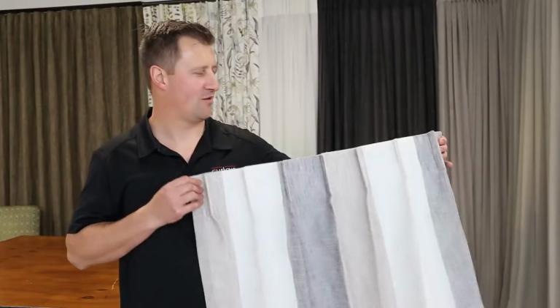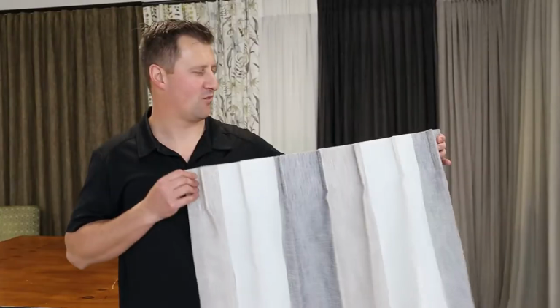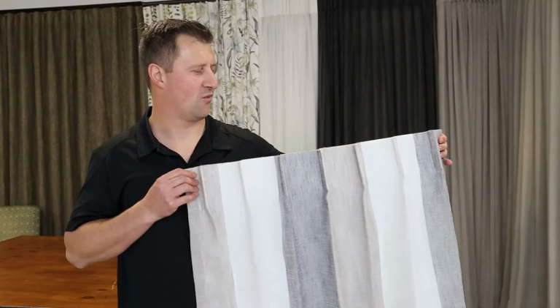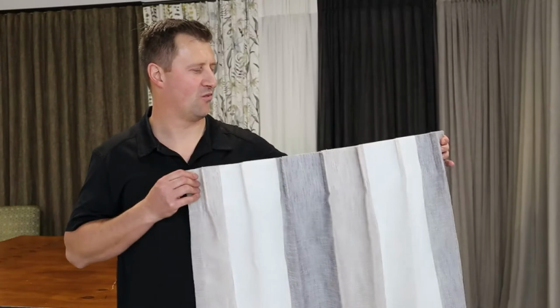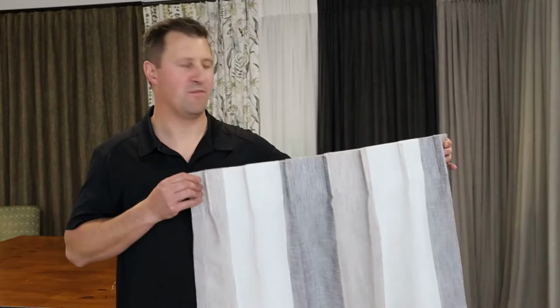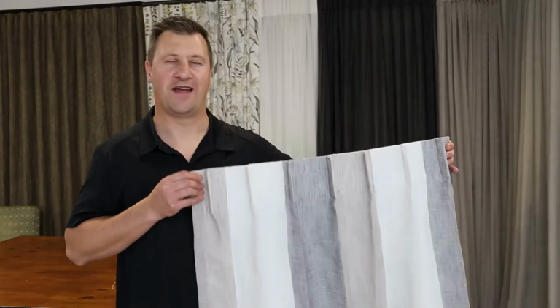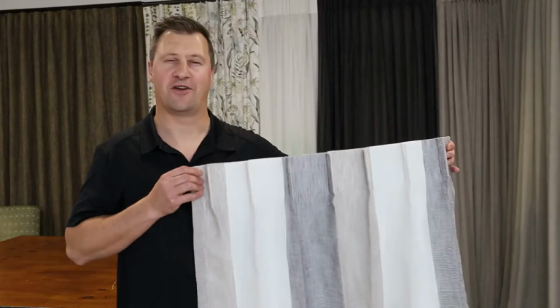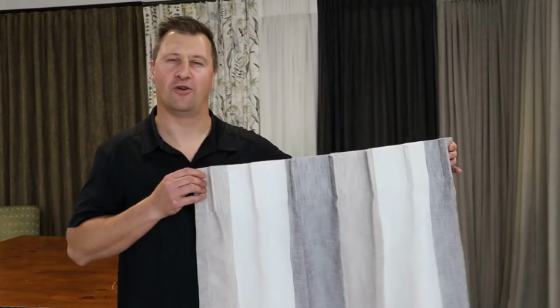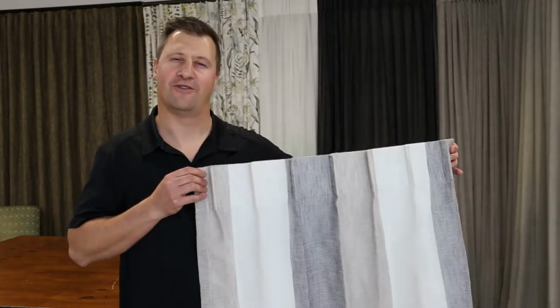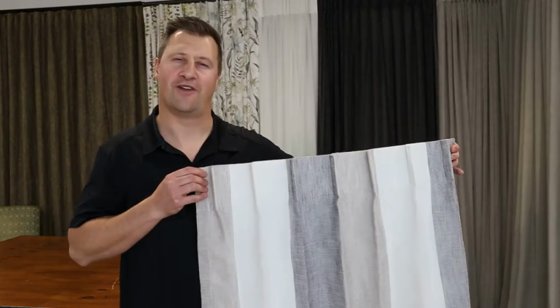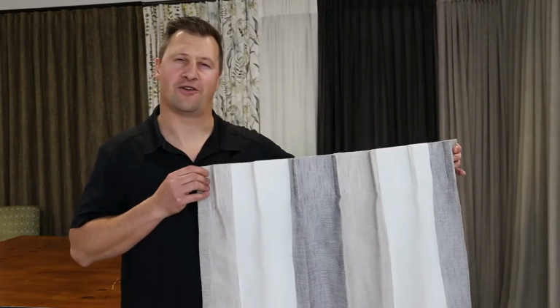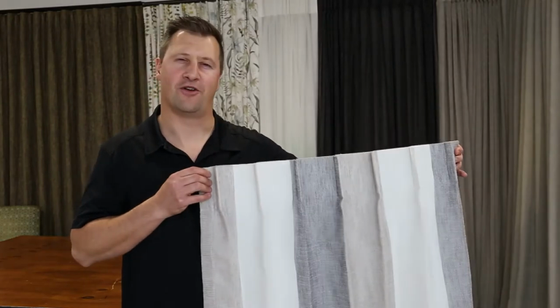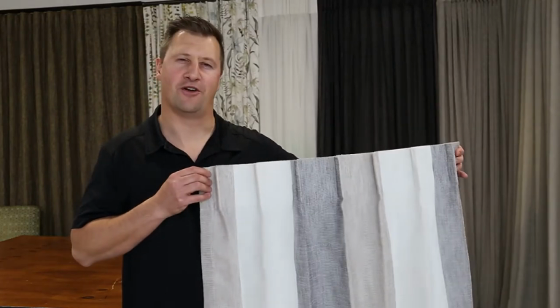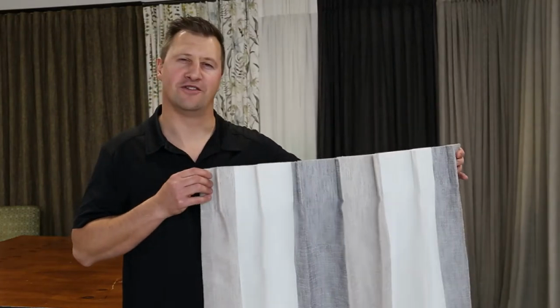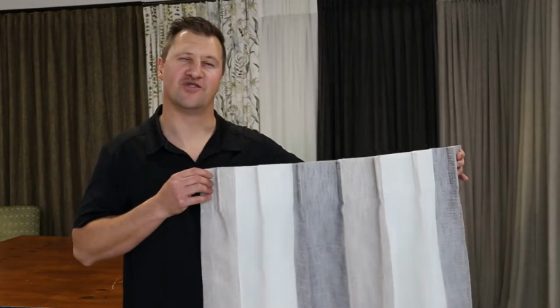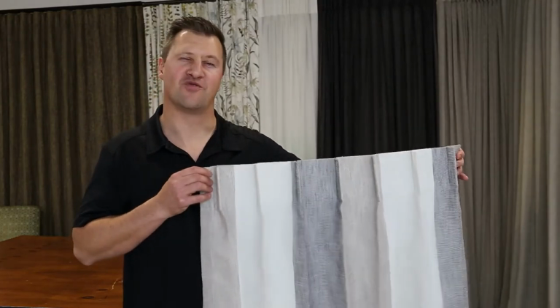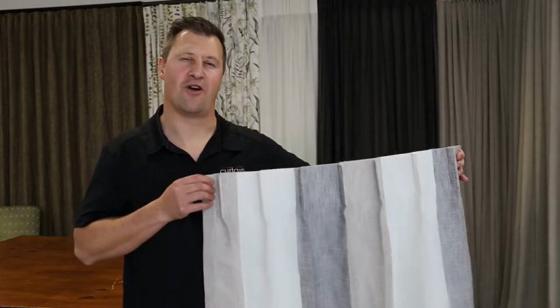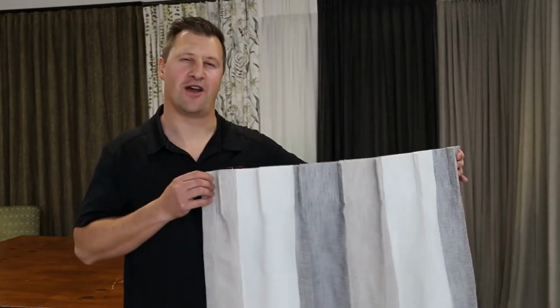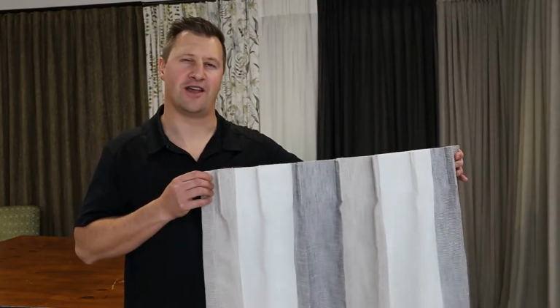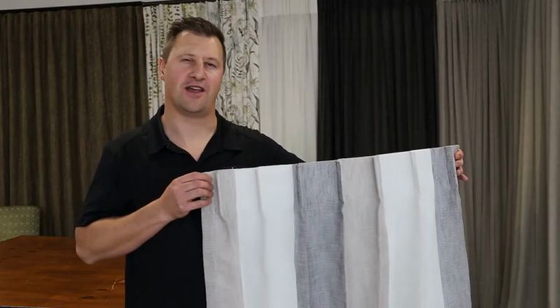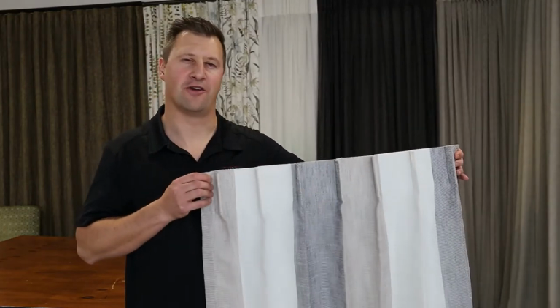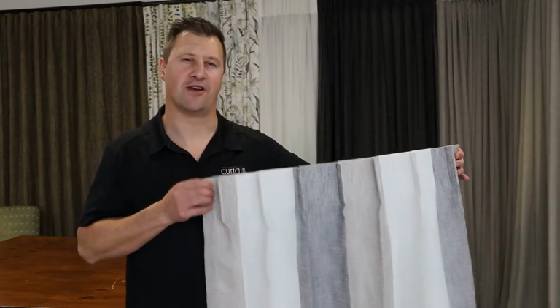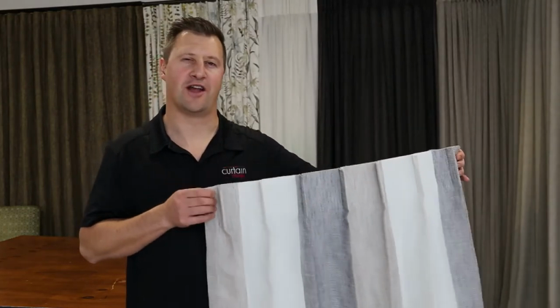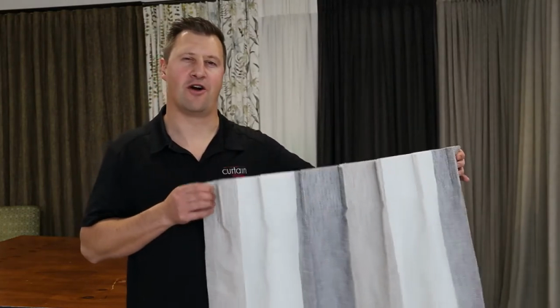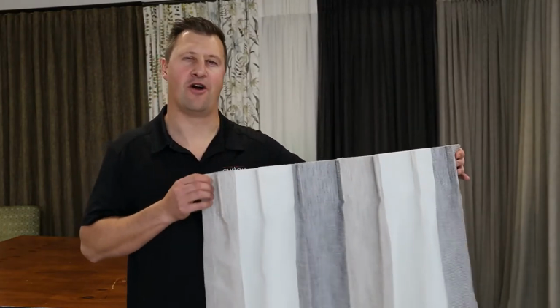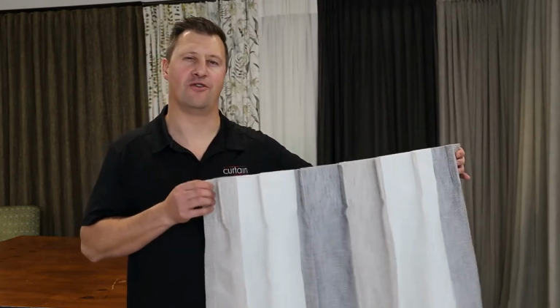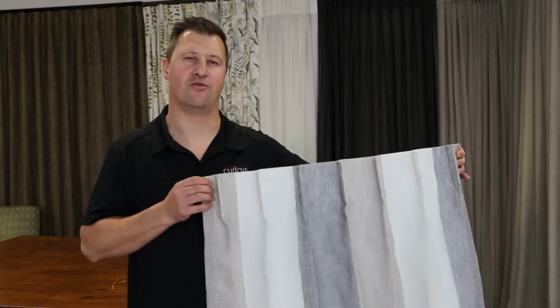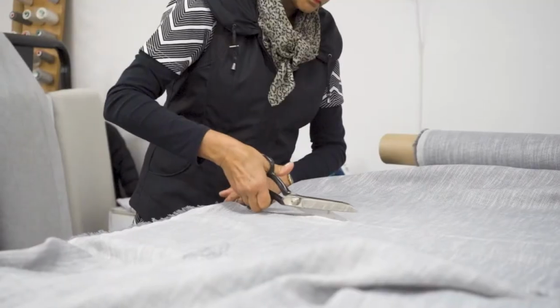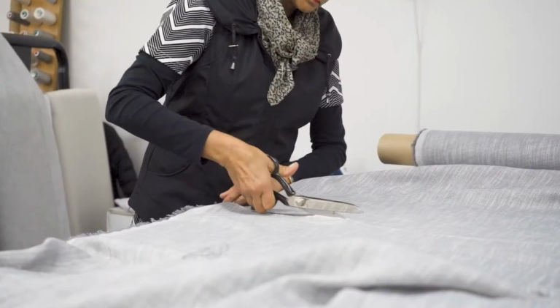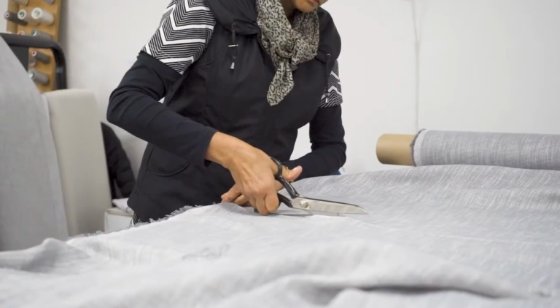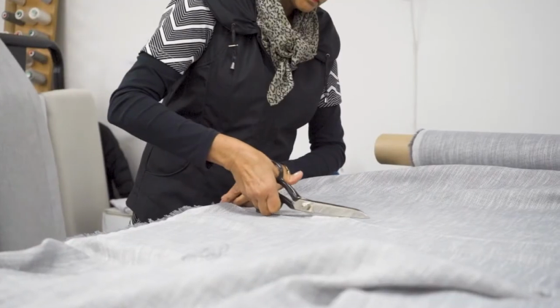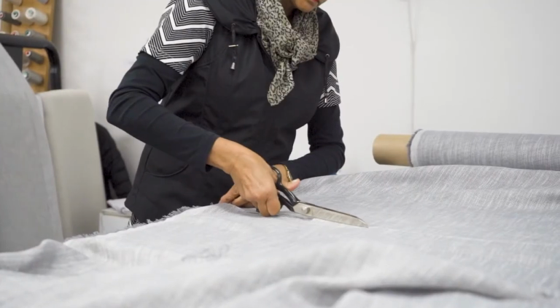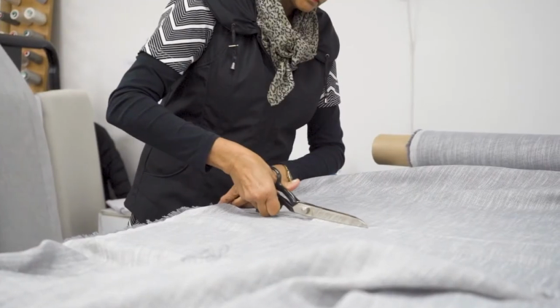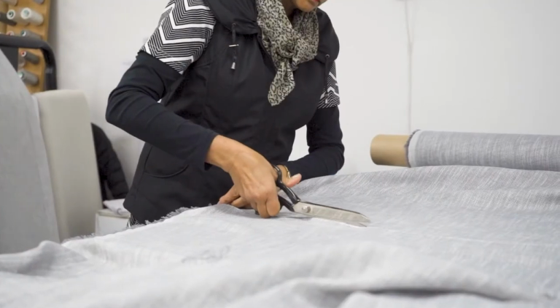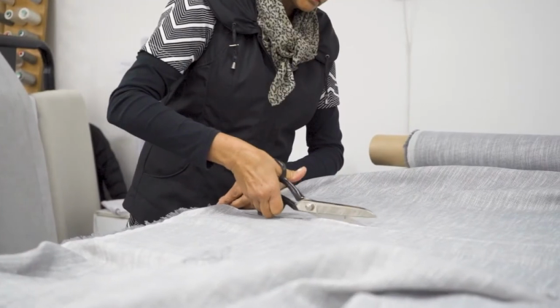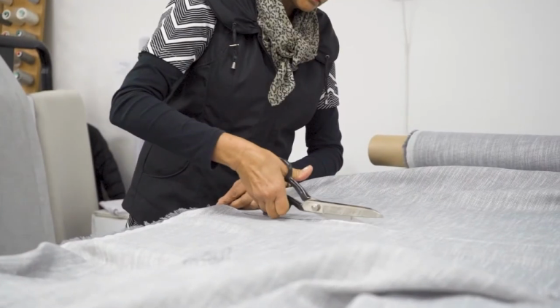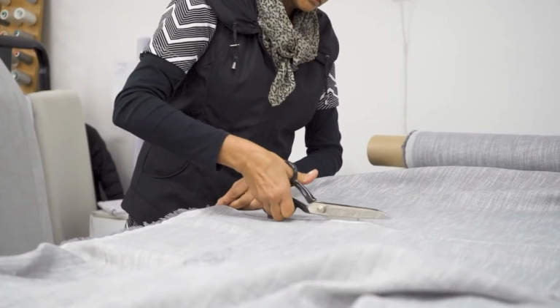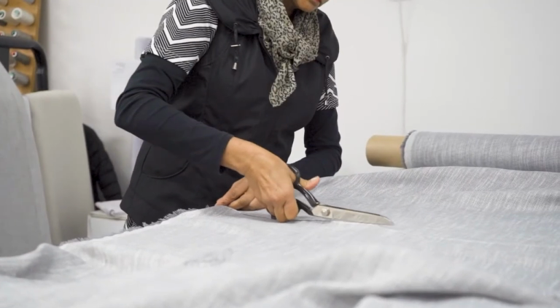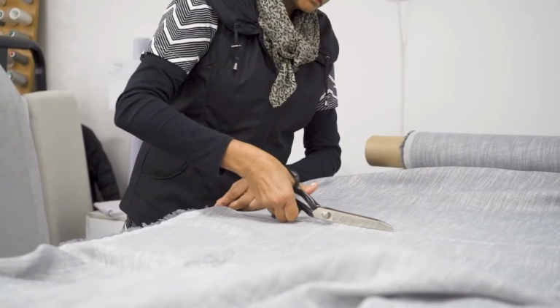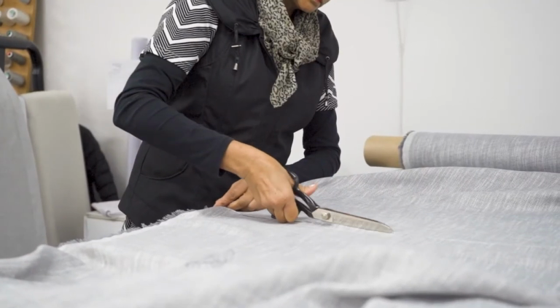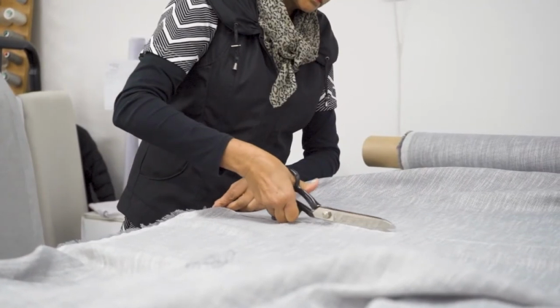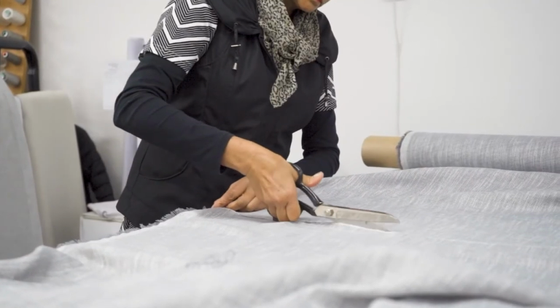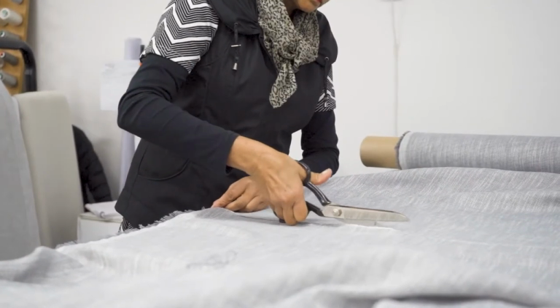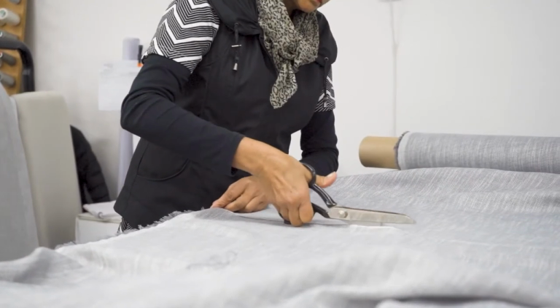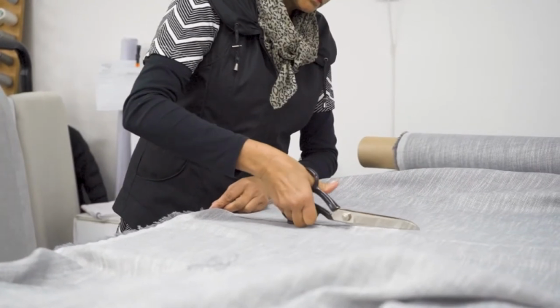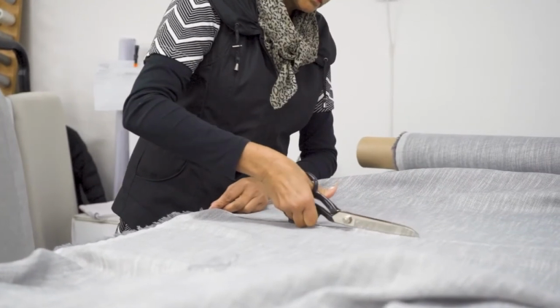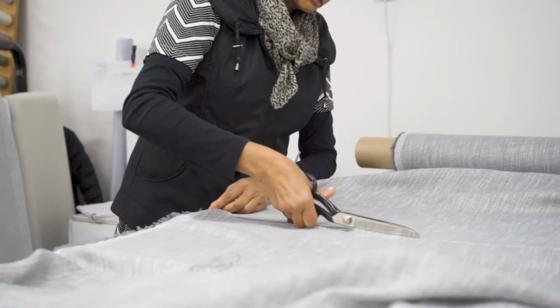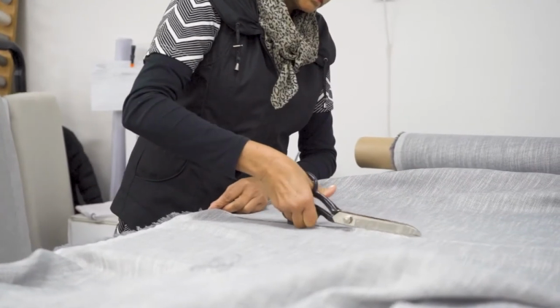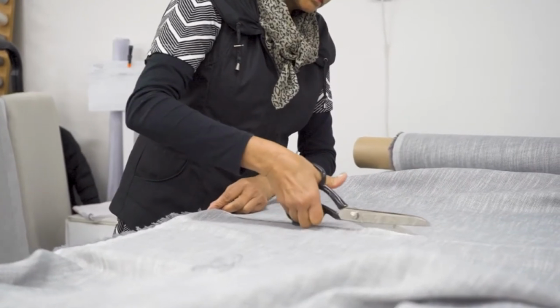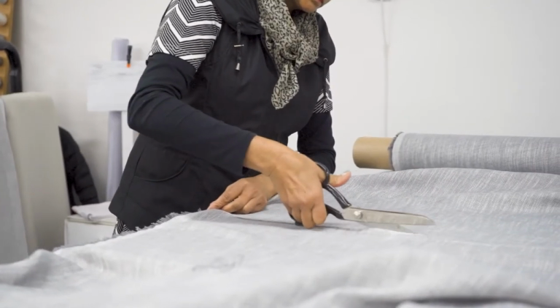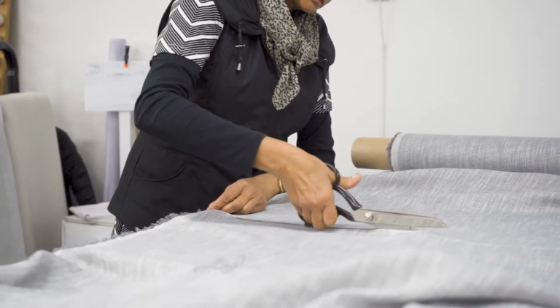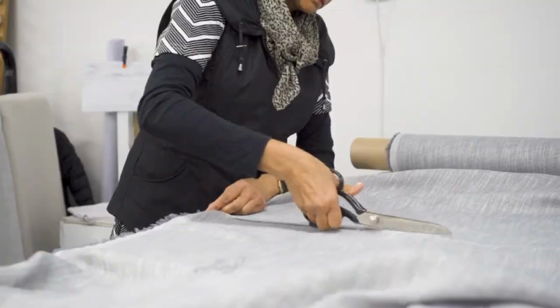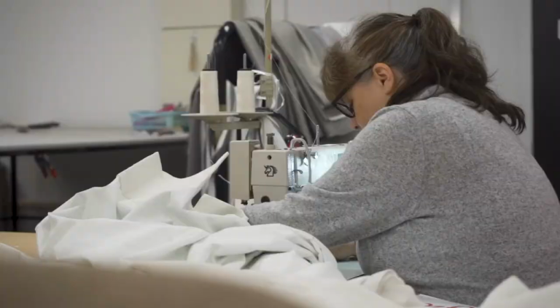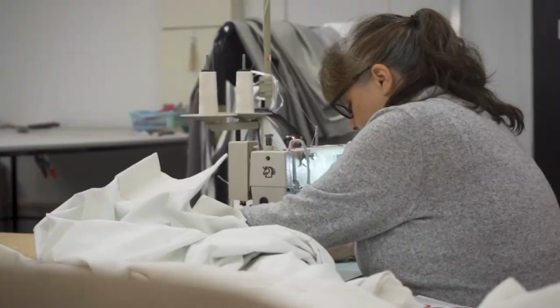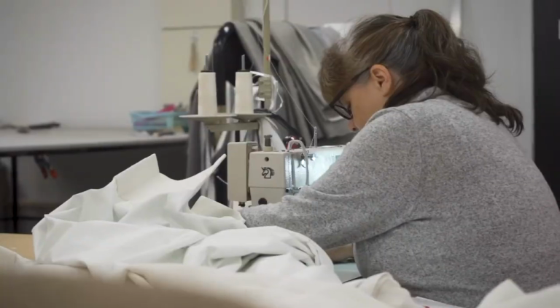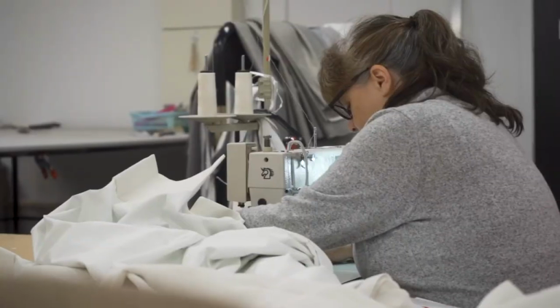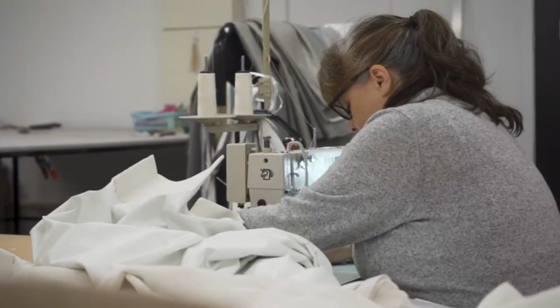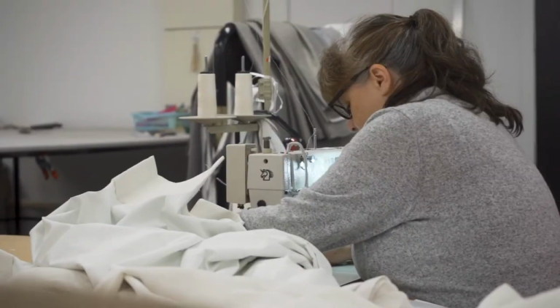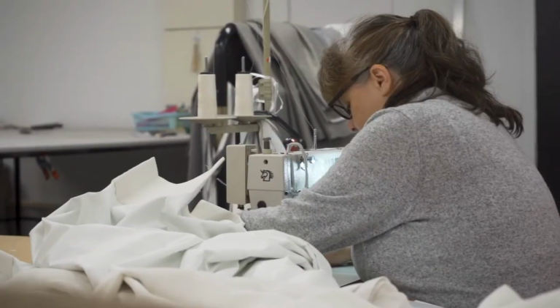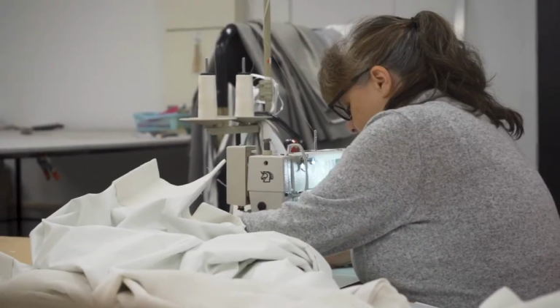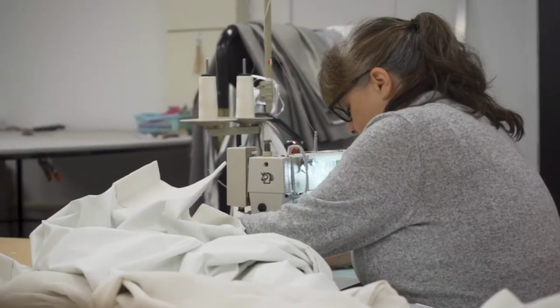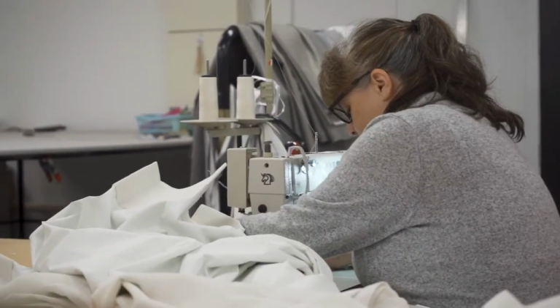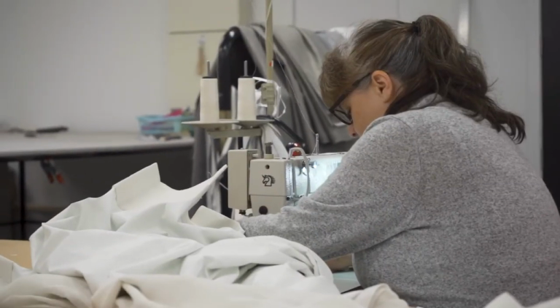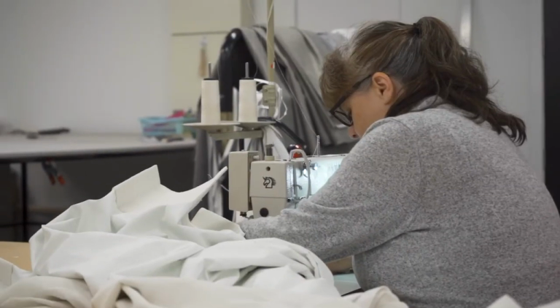We make all of our curtains right here in our own workroom, so we can ensure a quality finish and quality look for your home.